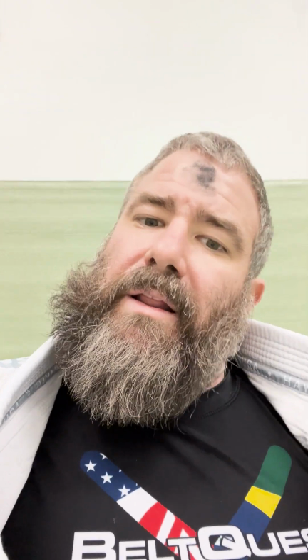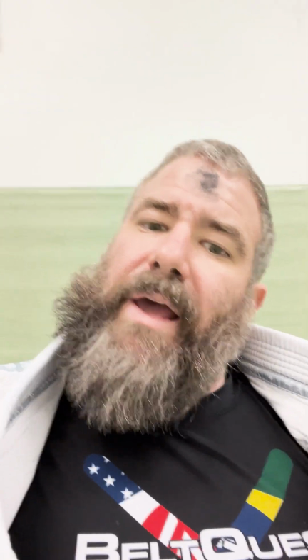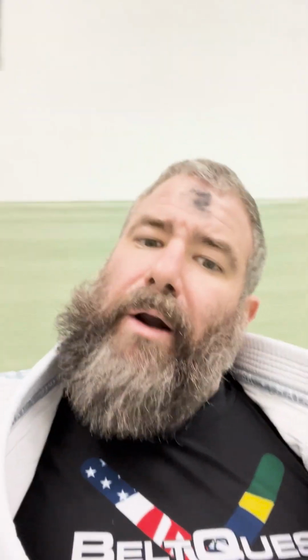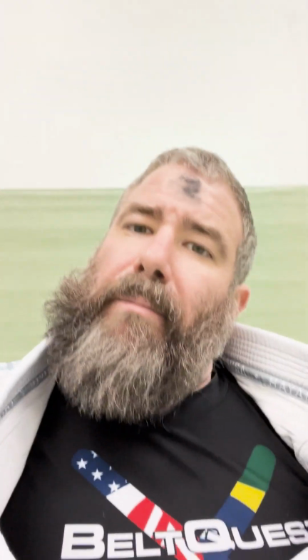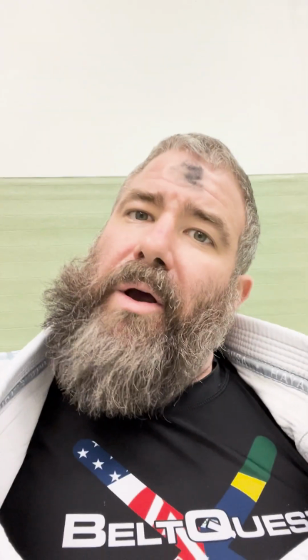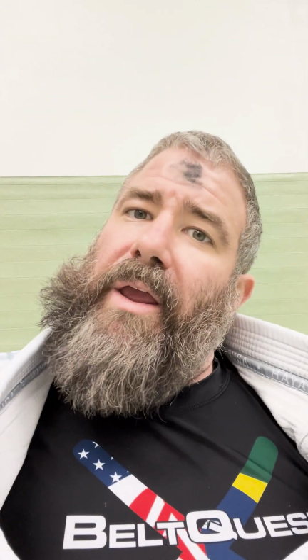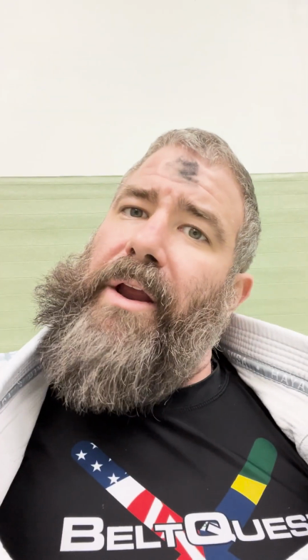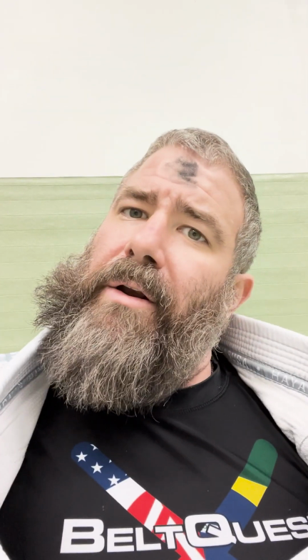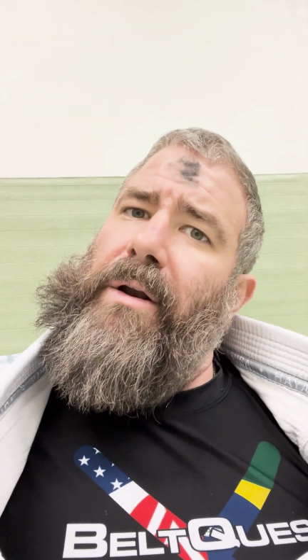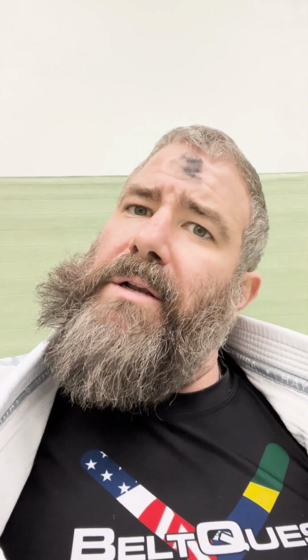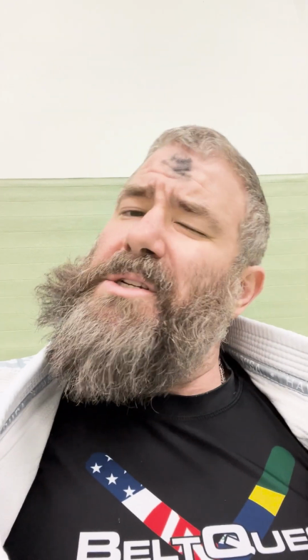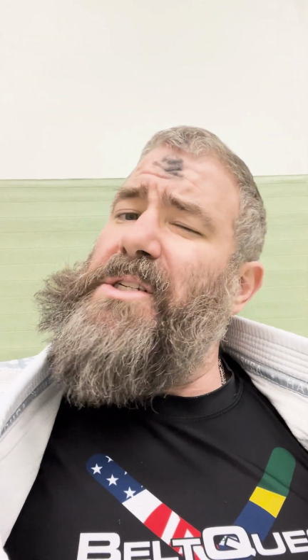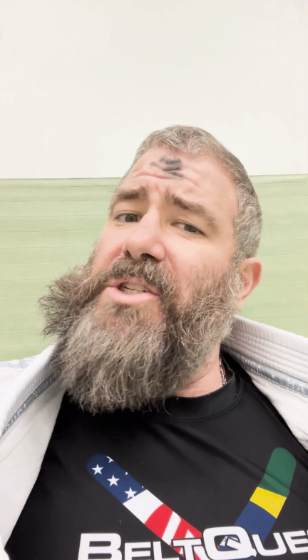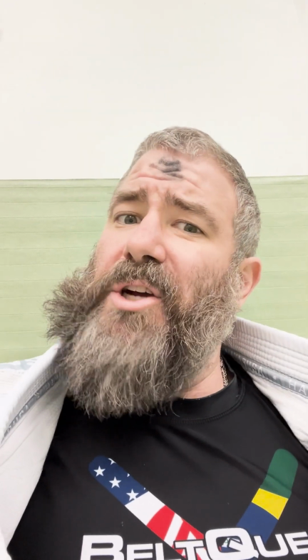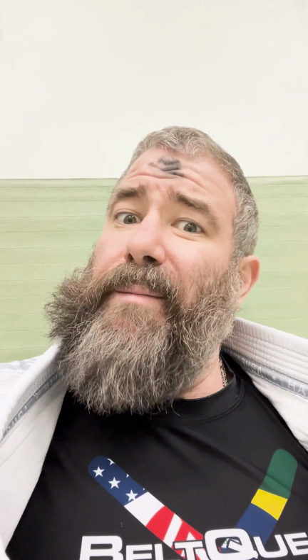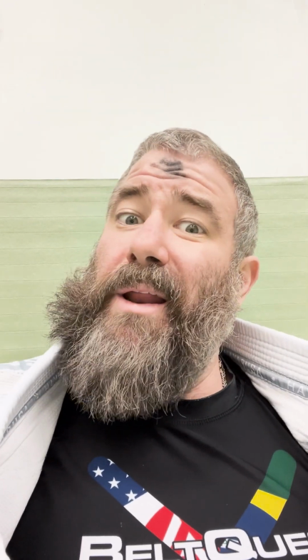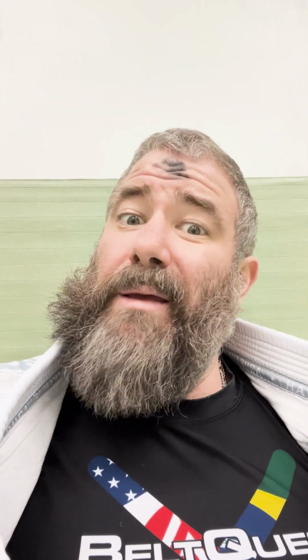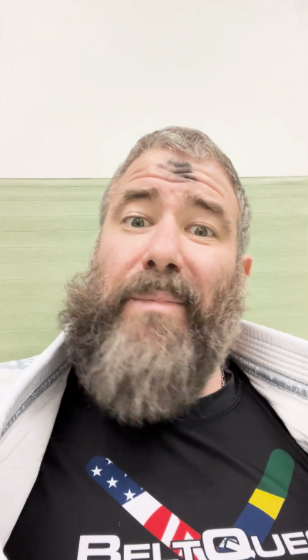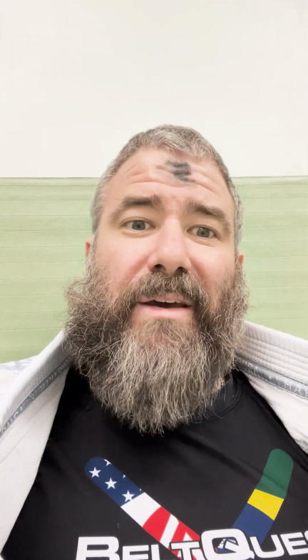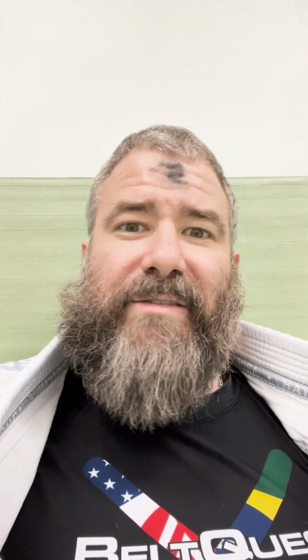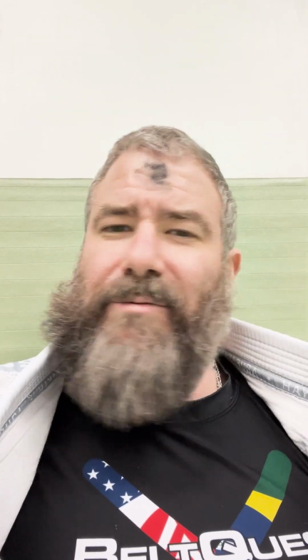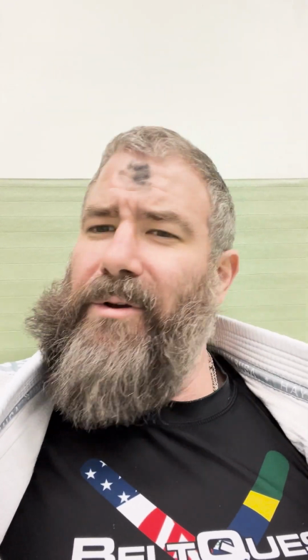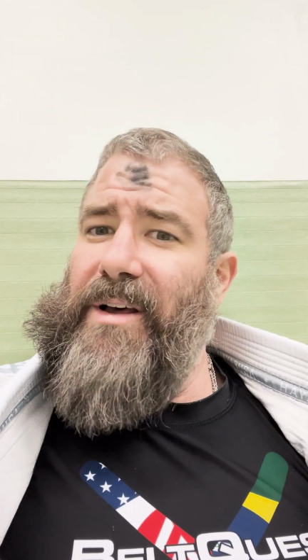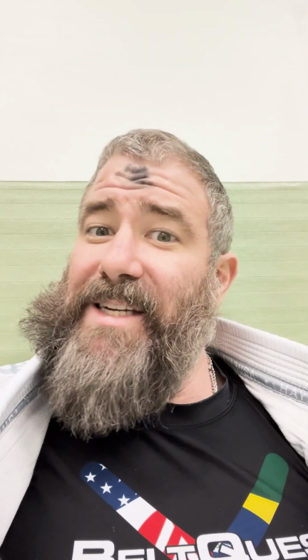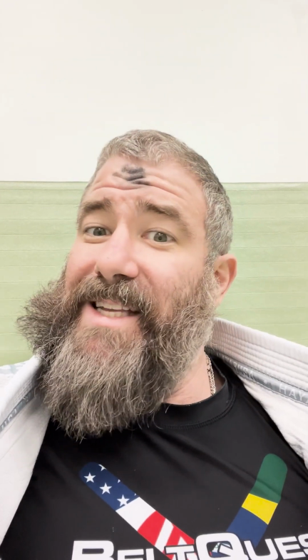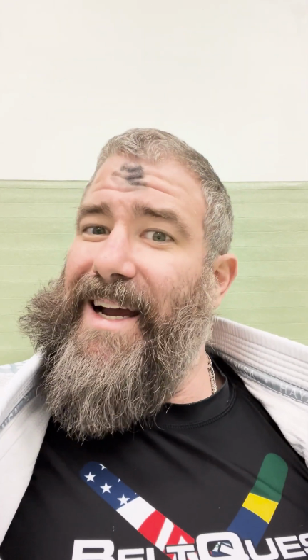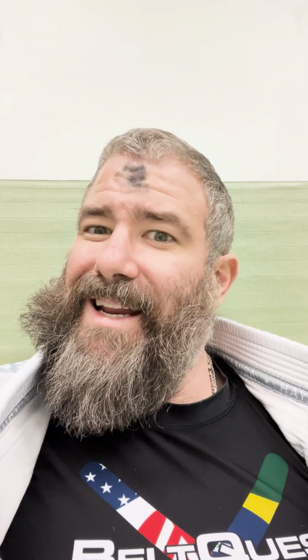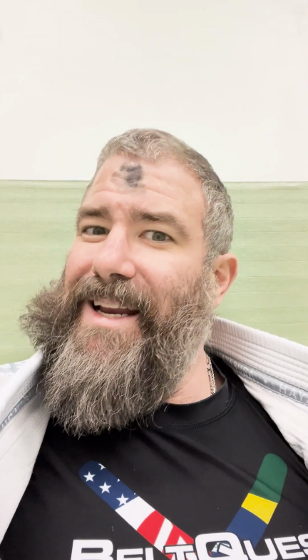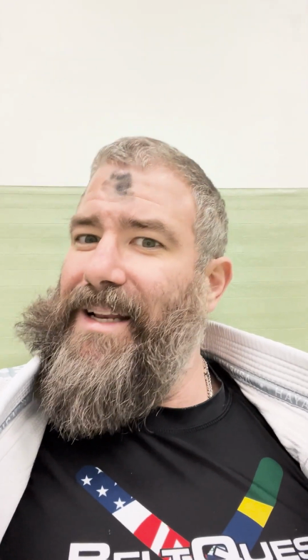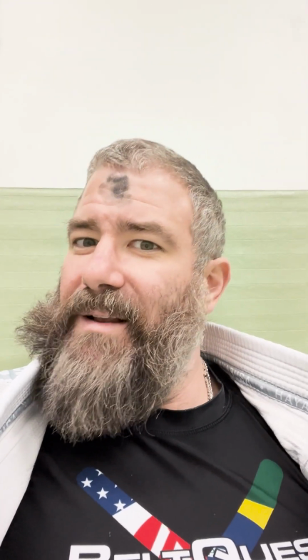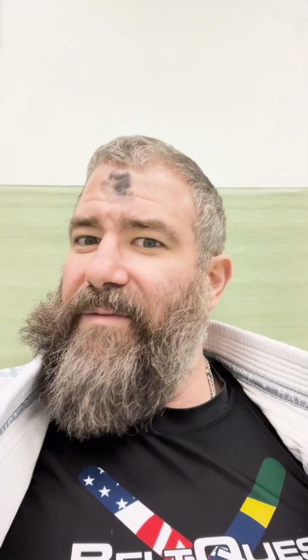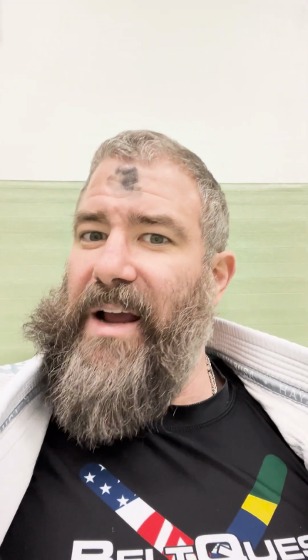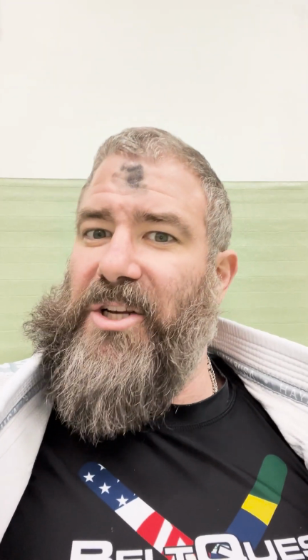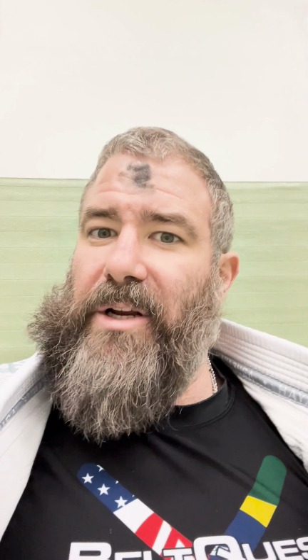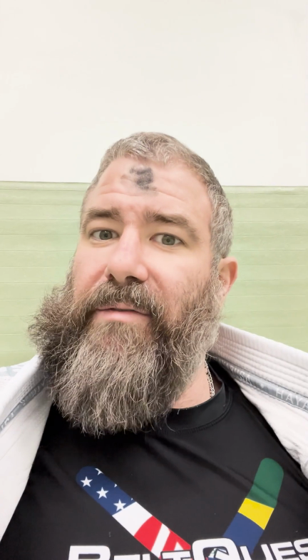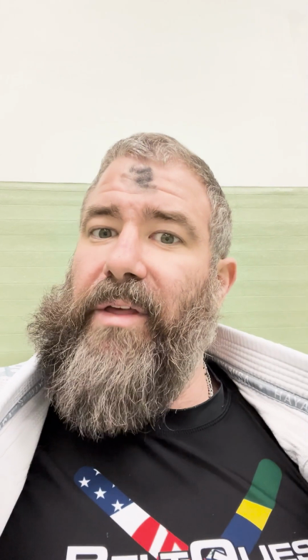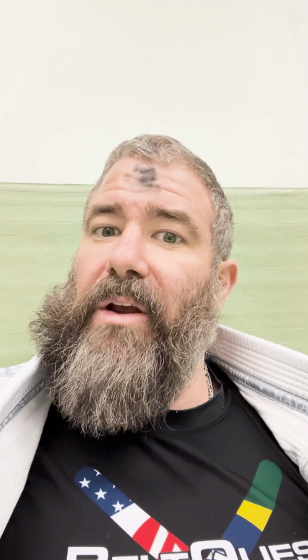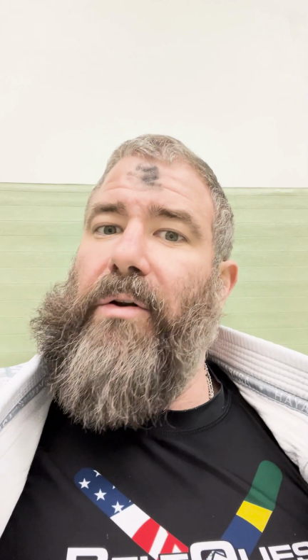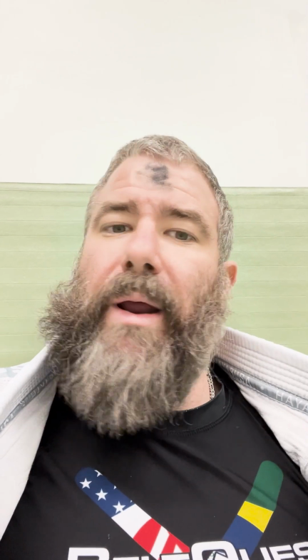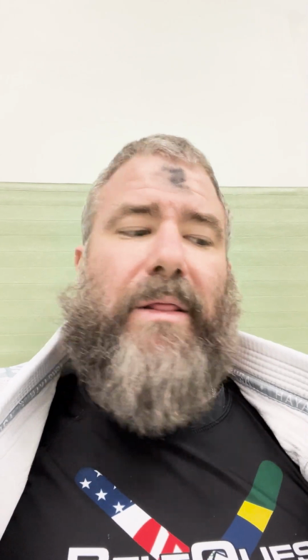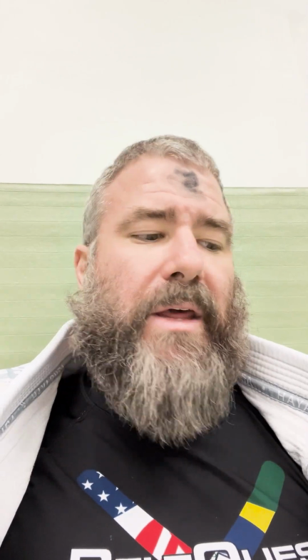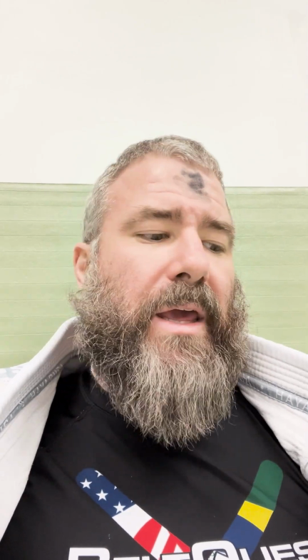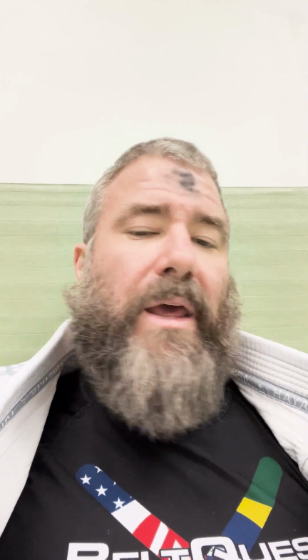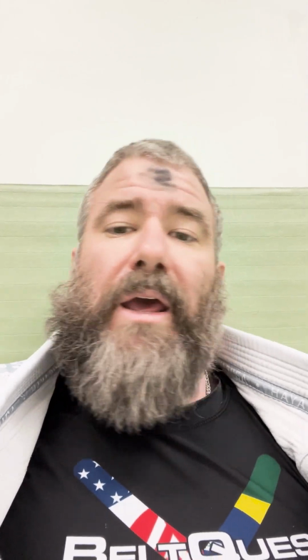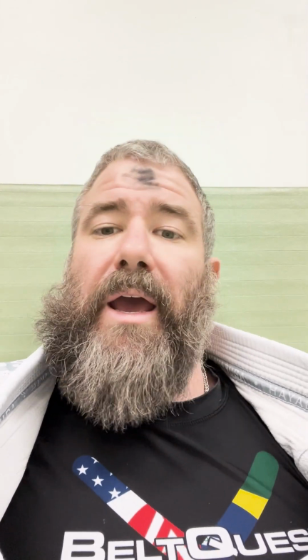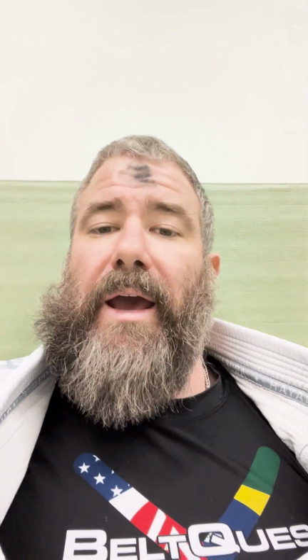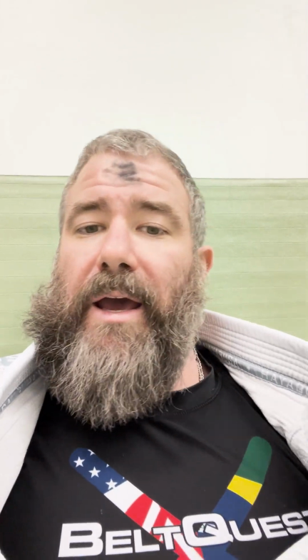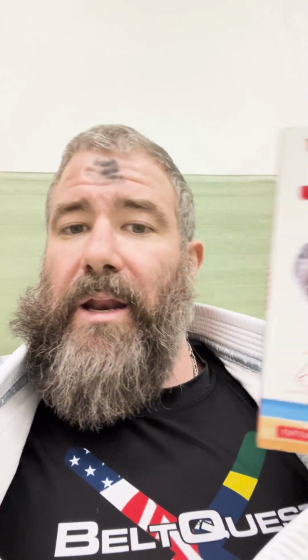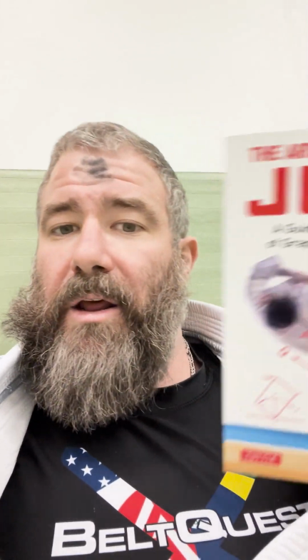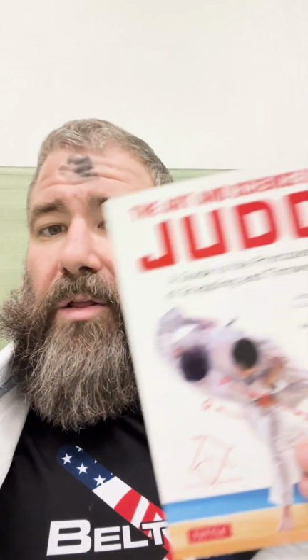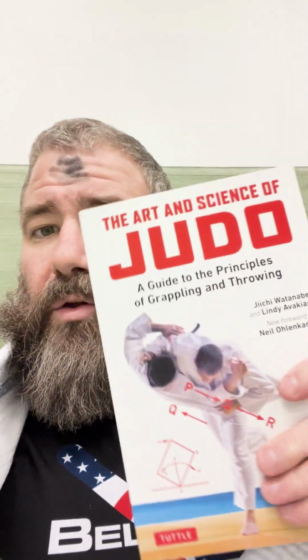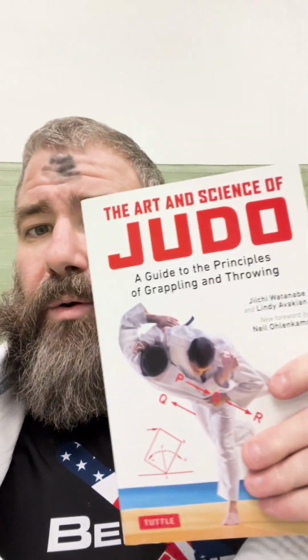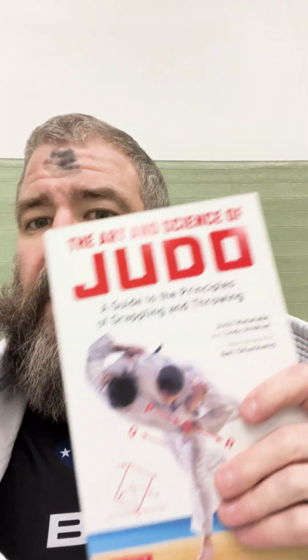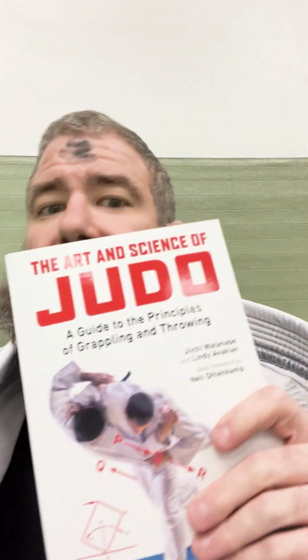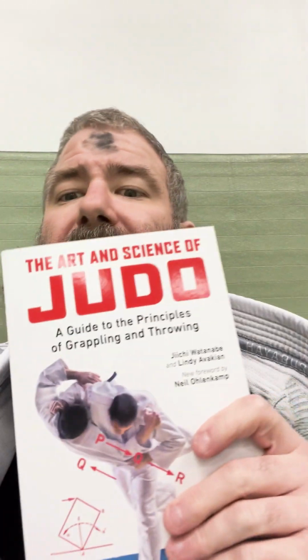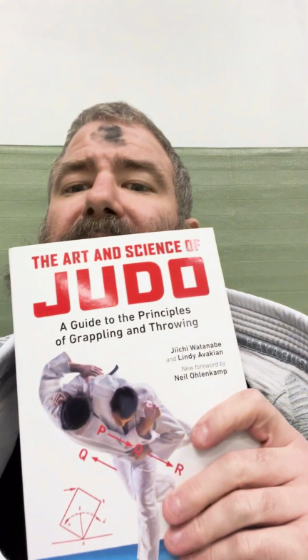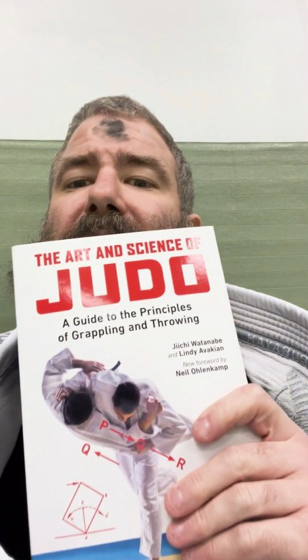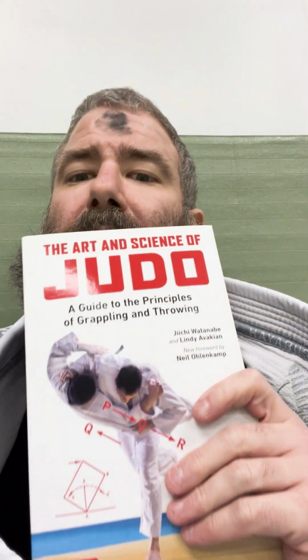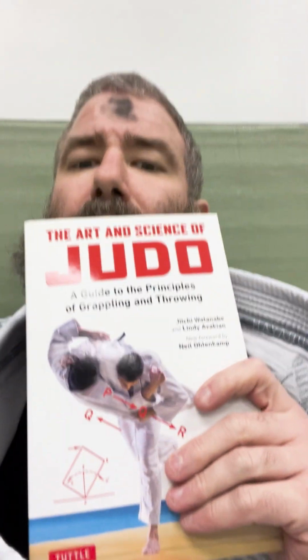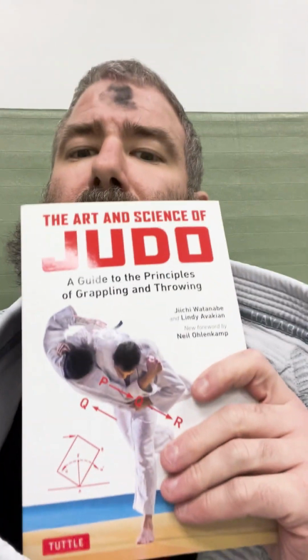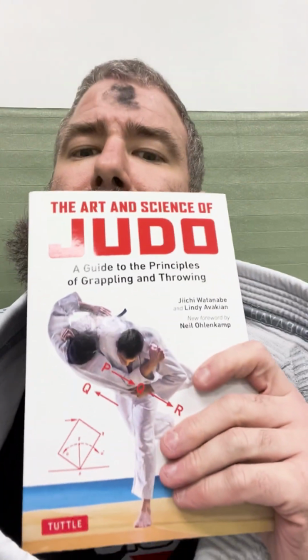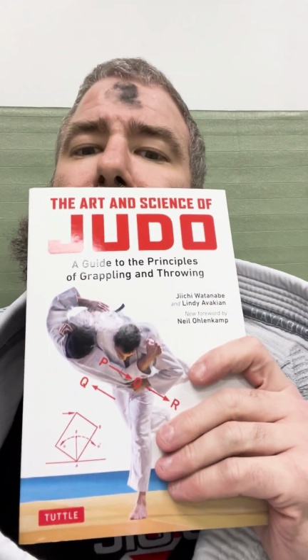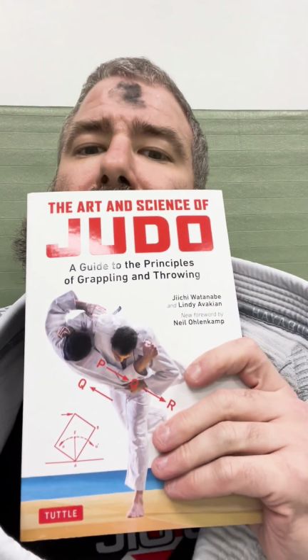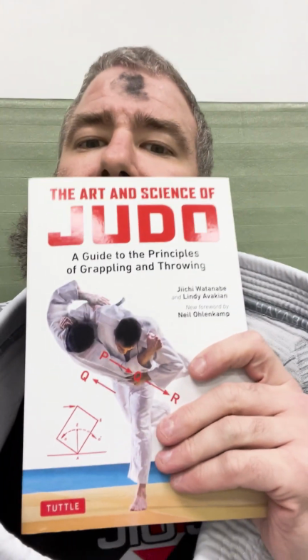Later — Monk here, just chiming in because I realized I didn't fact-check everything correctly. There is actually a reprint.